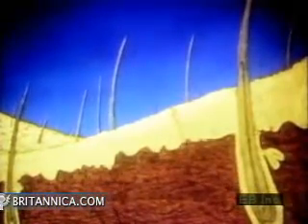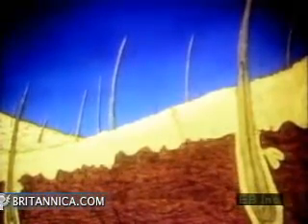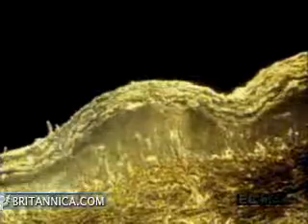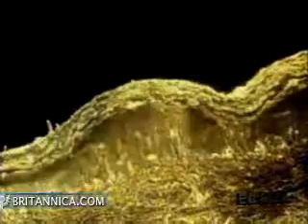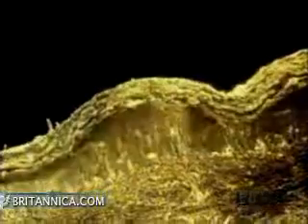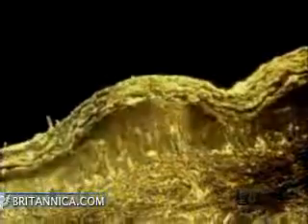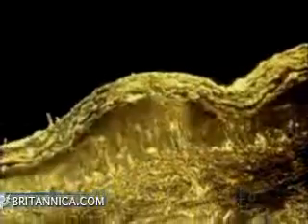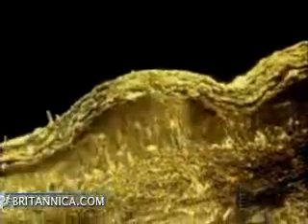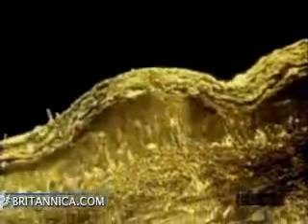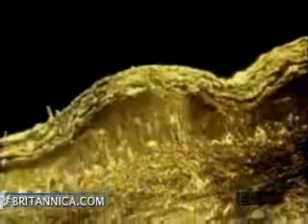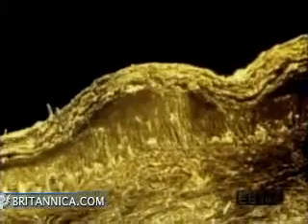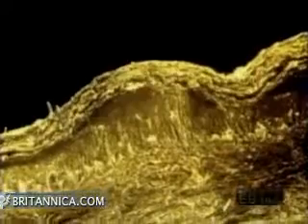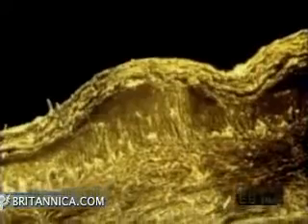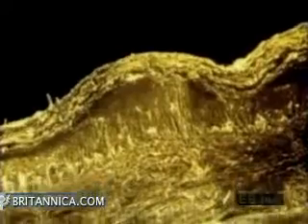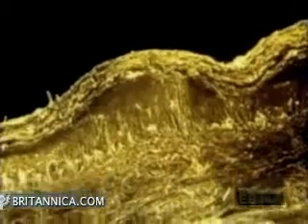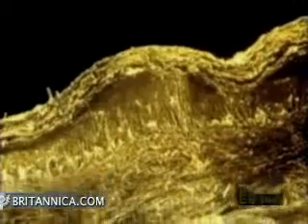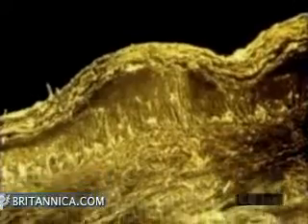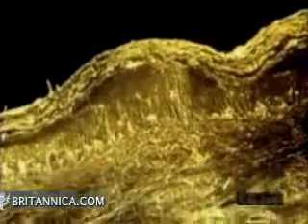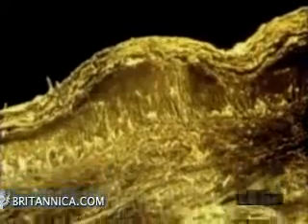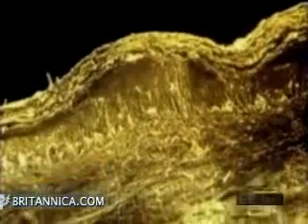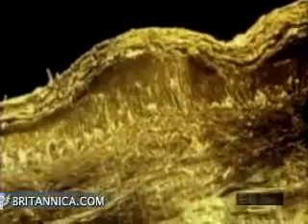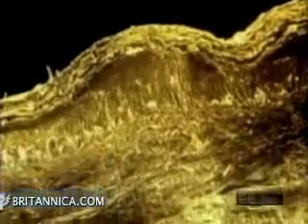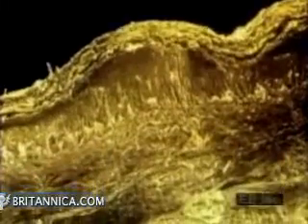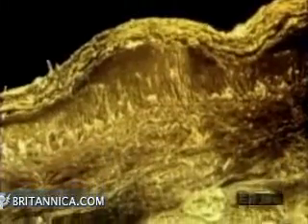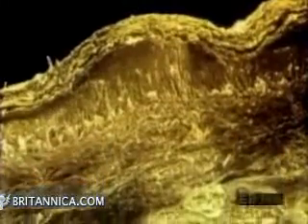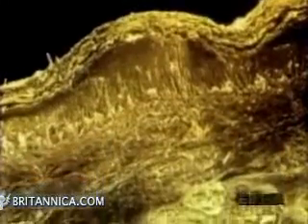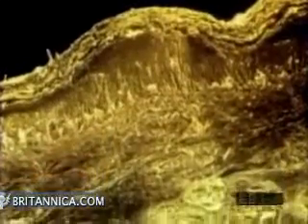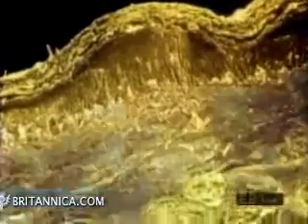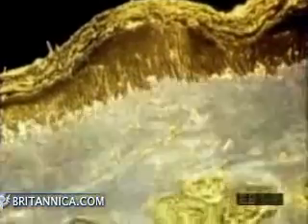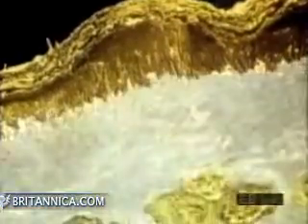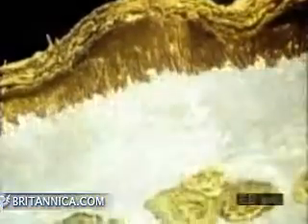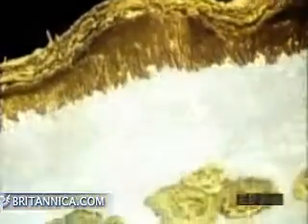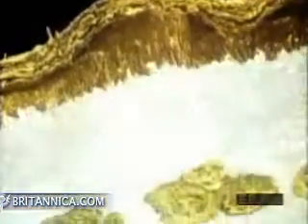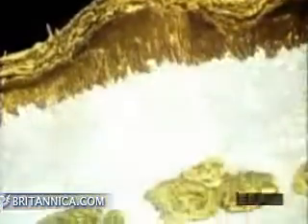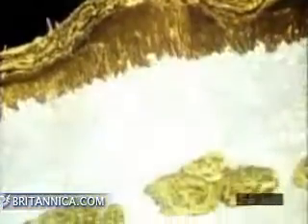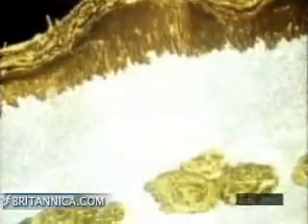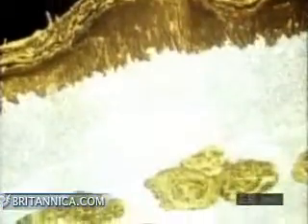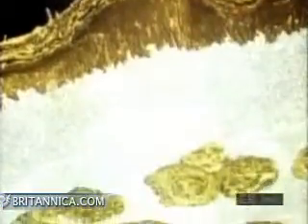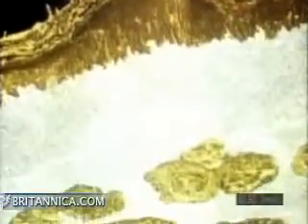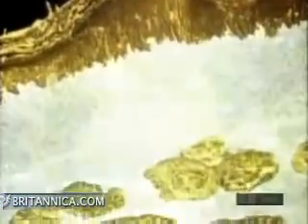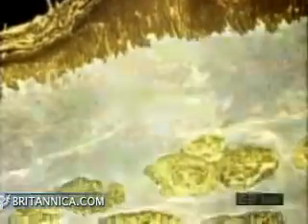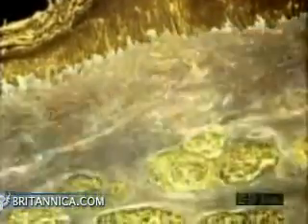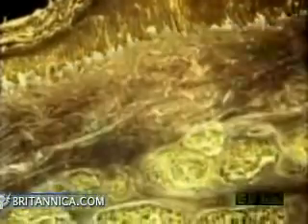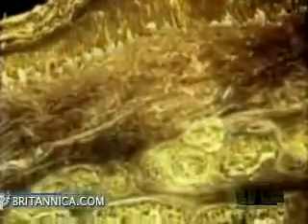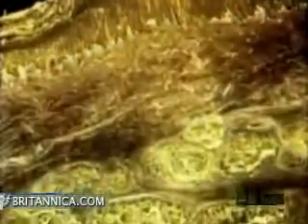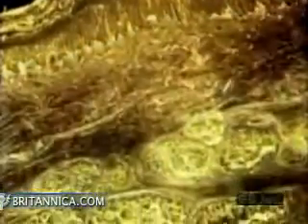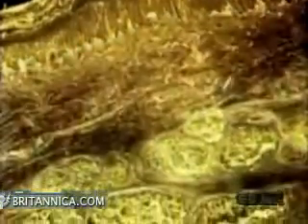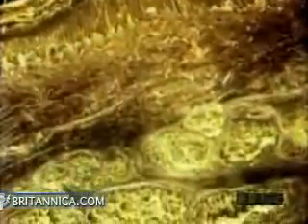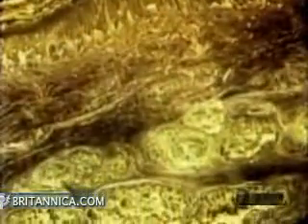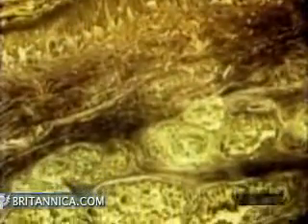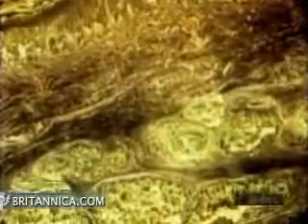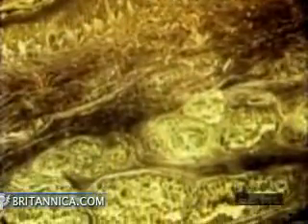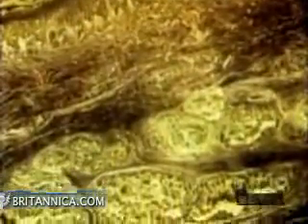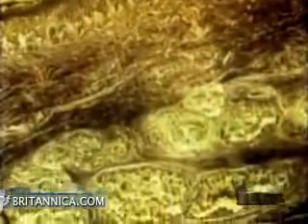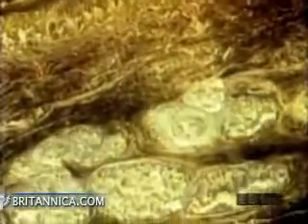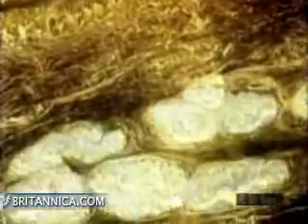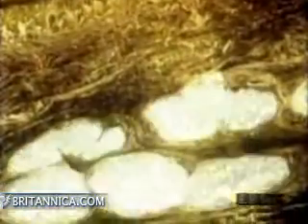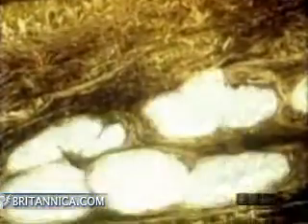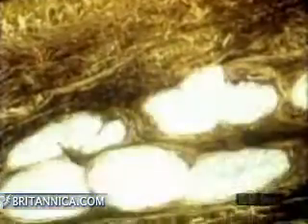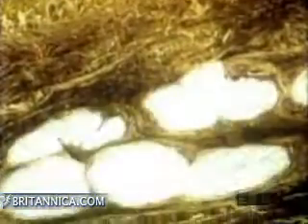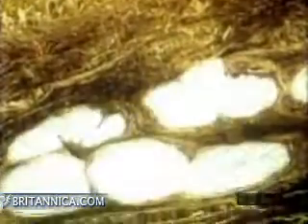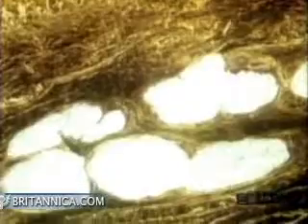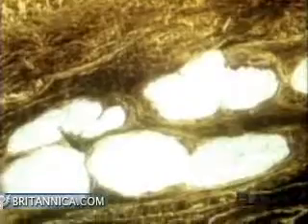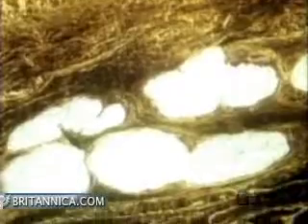In this micrograph of skin, these layers are clearly visible — epidermis, dermis, and fat.